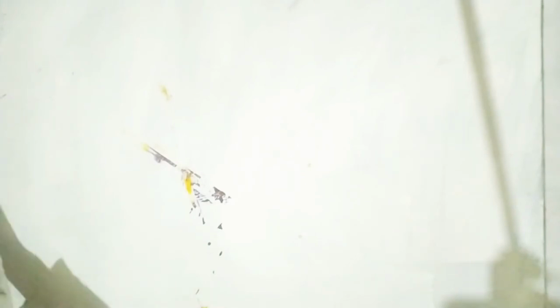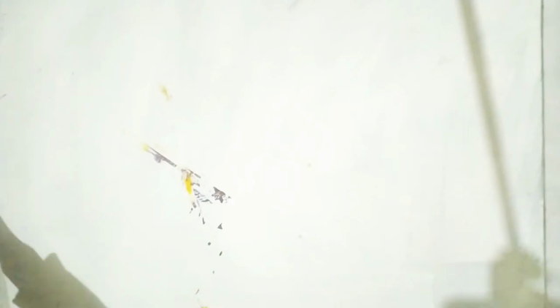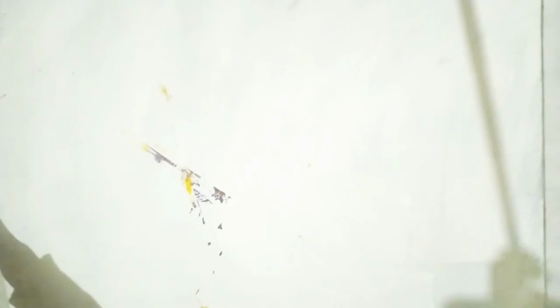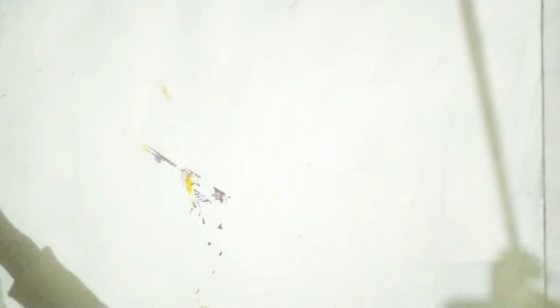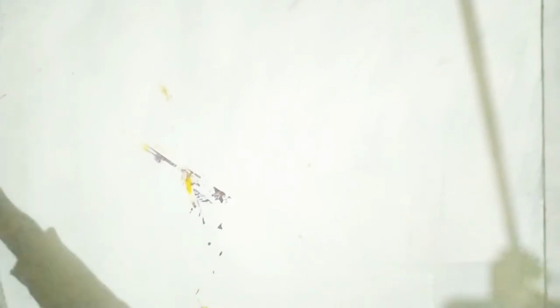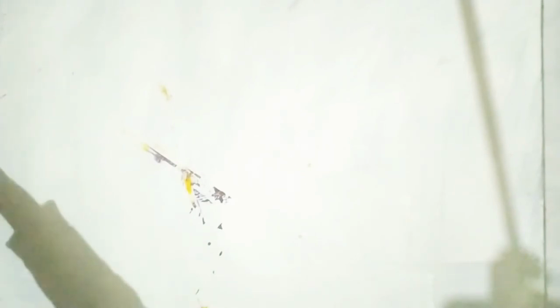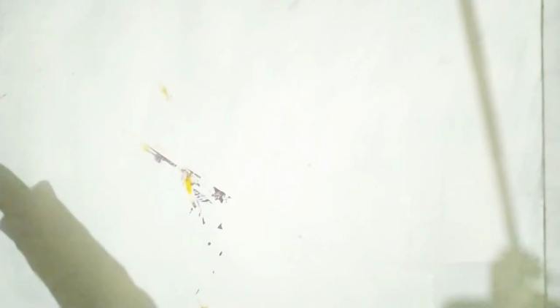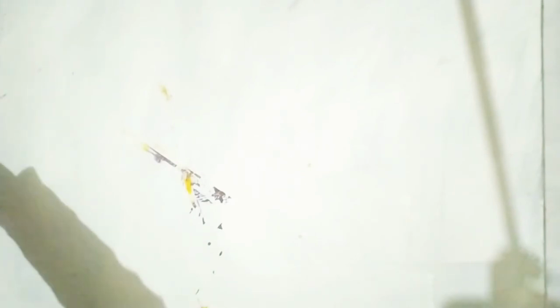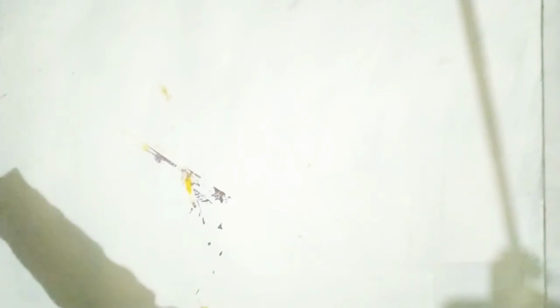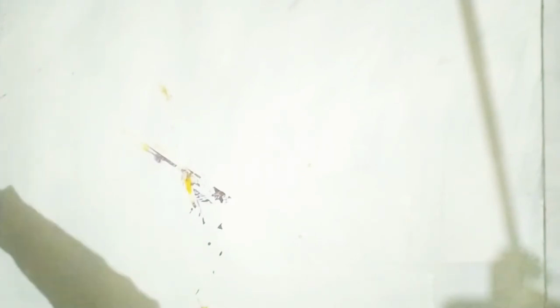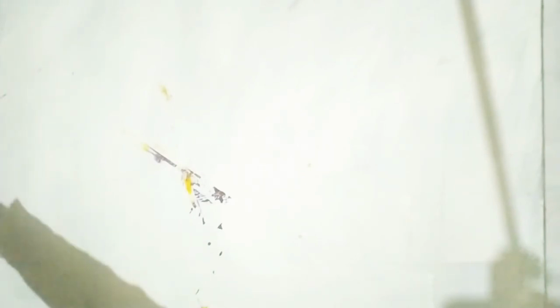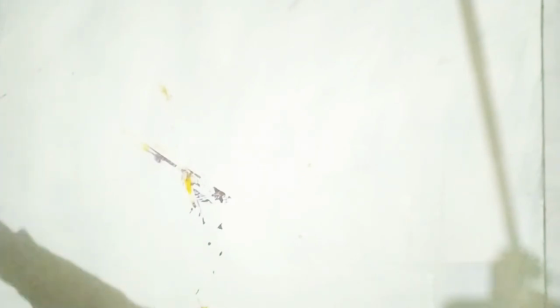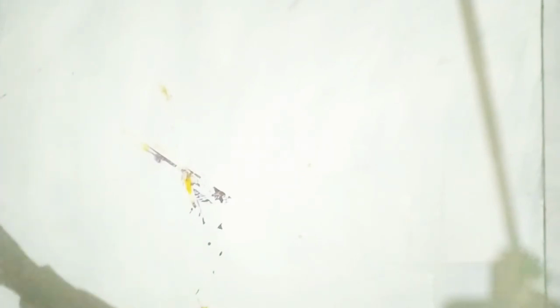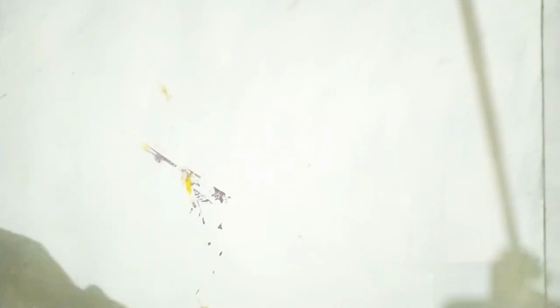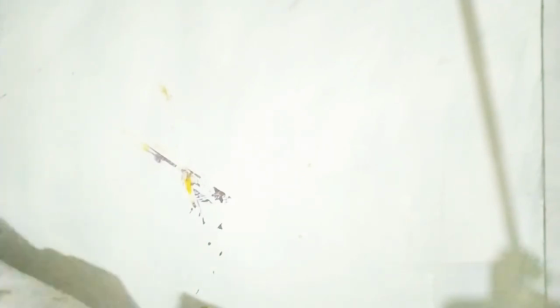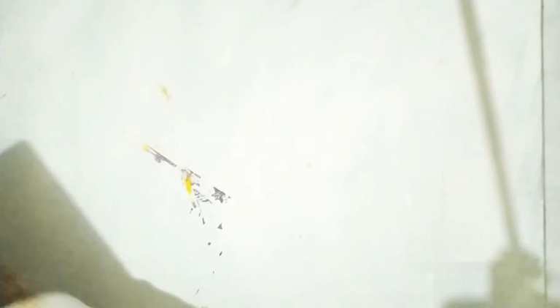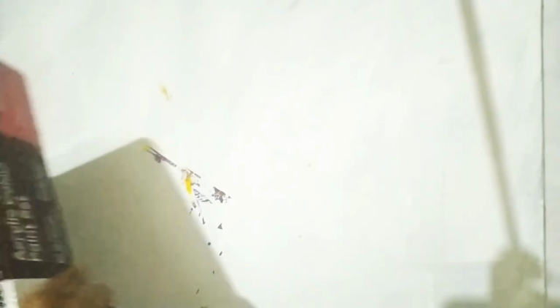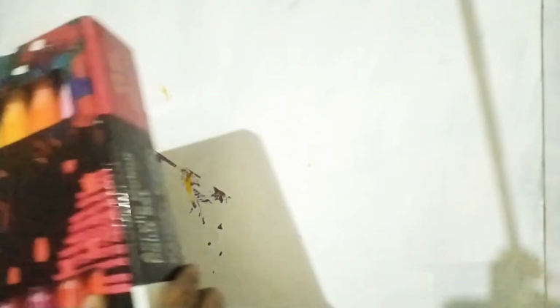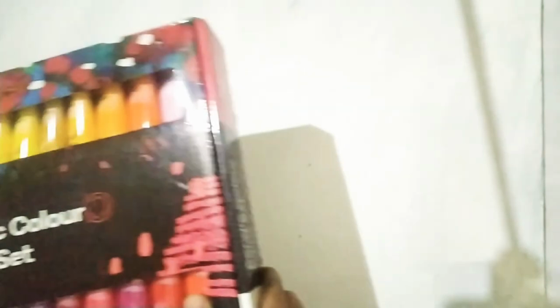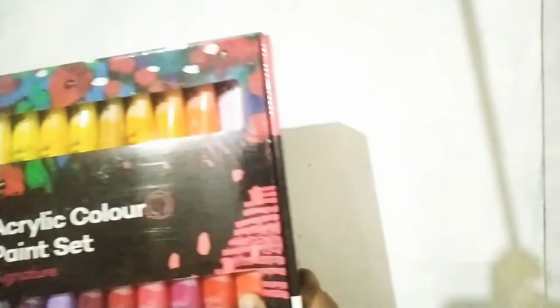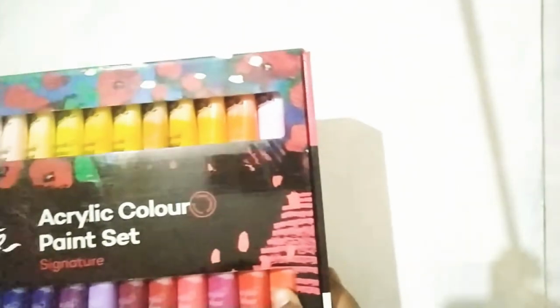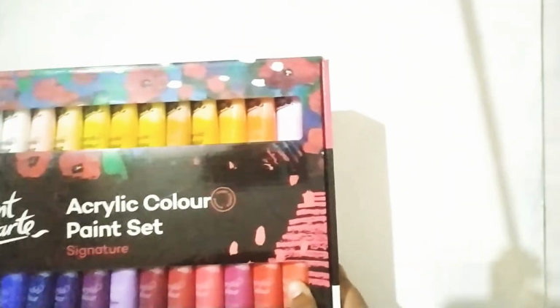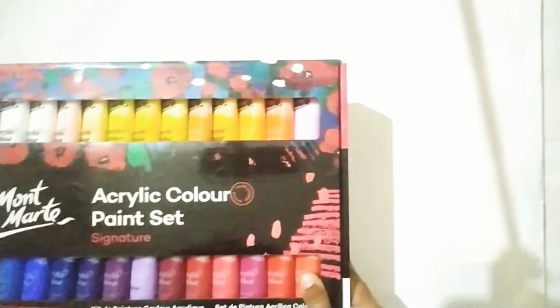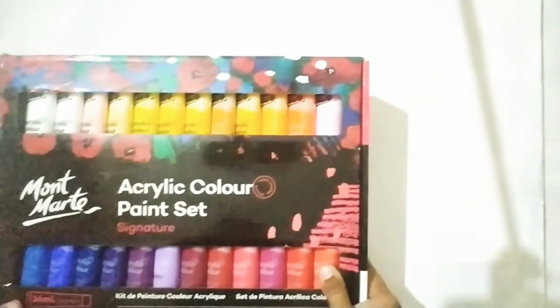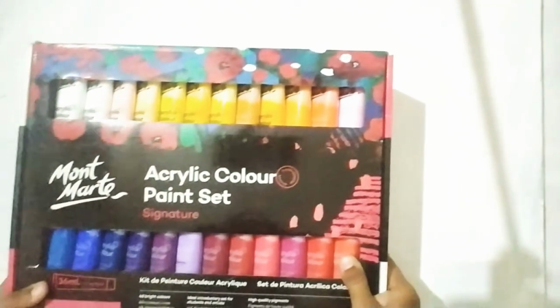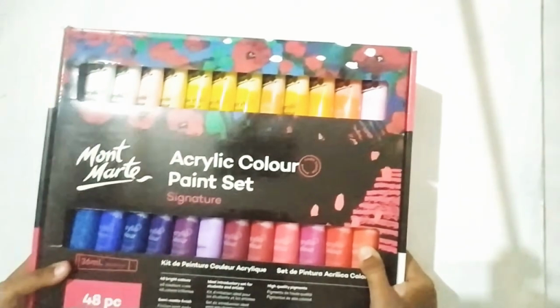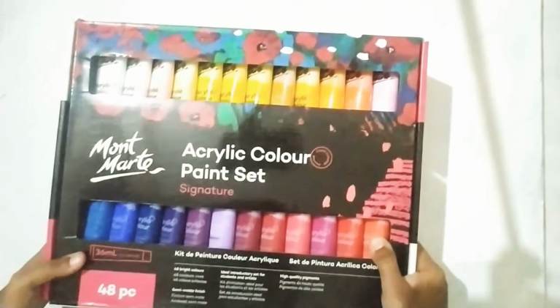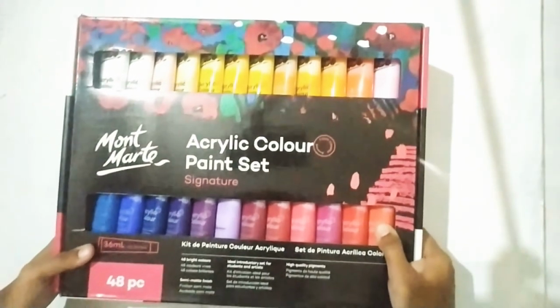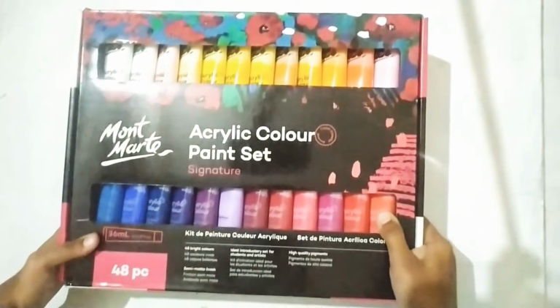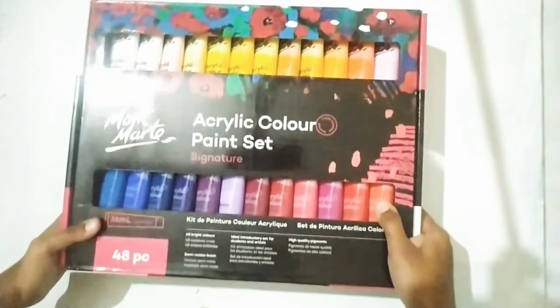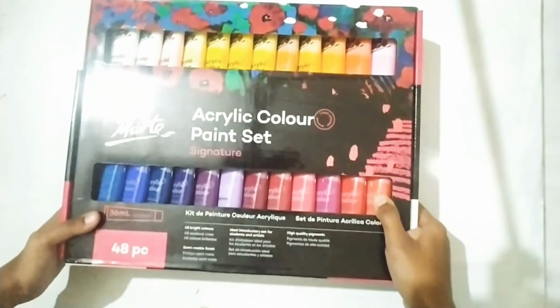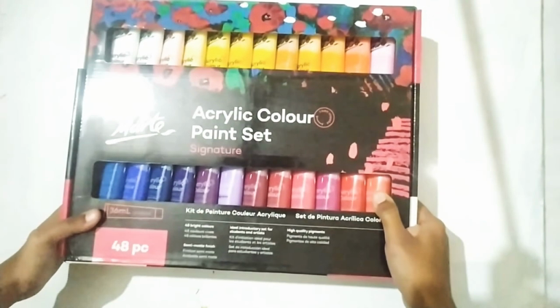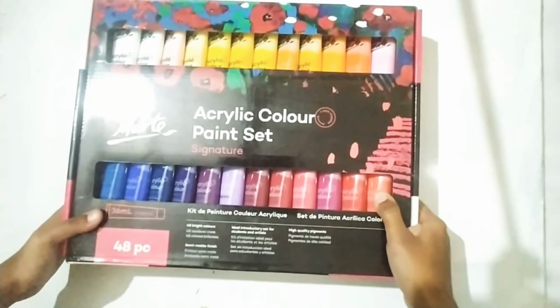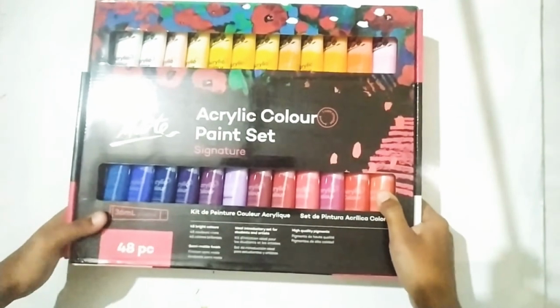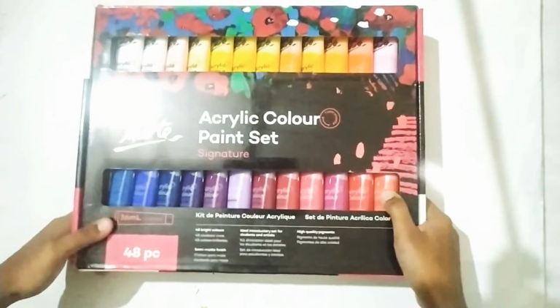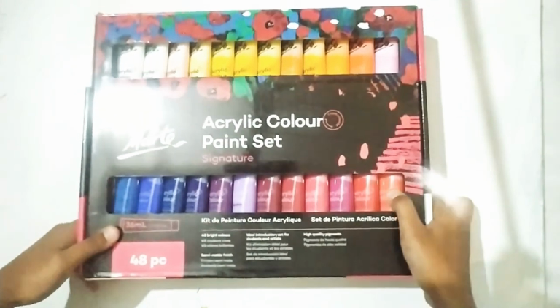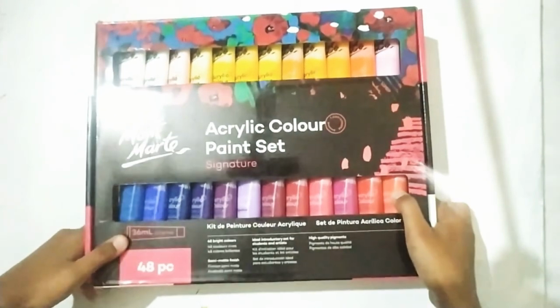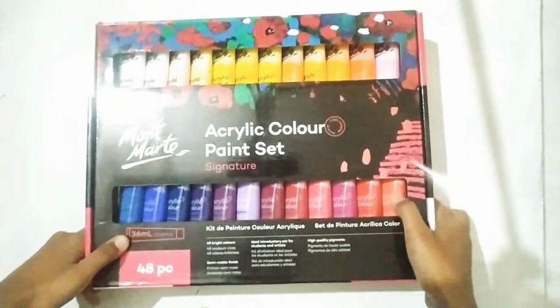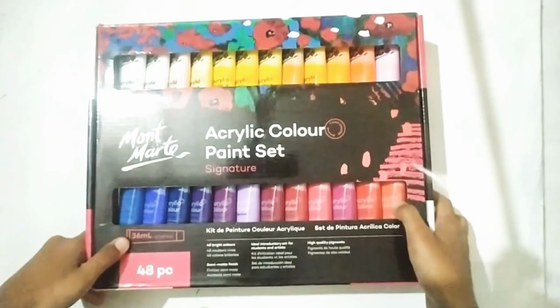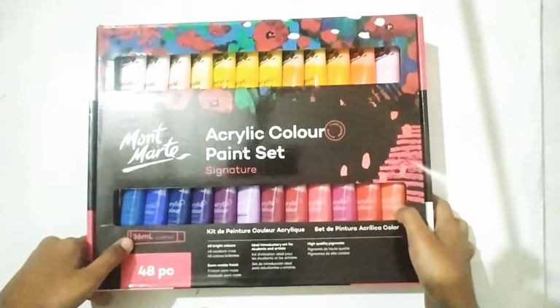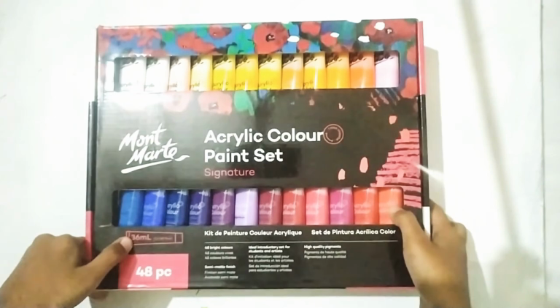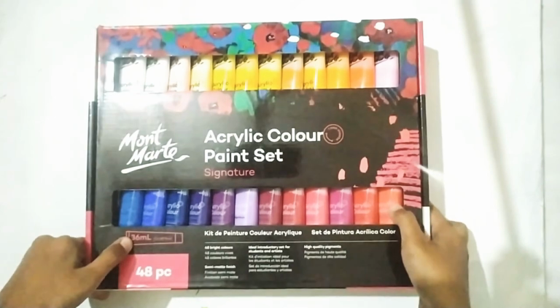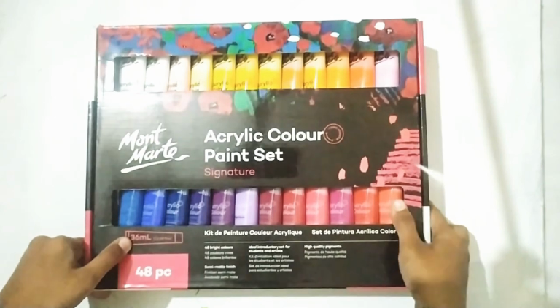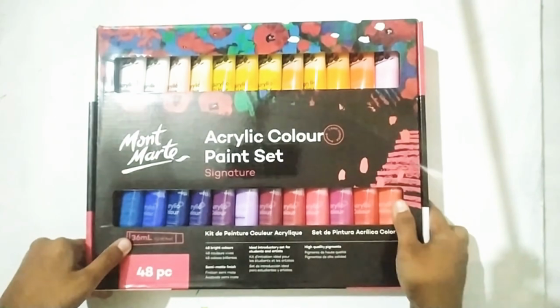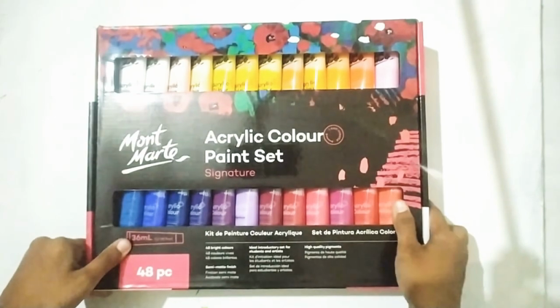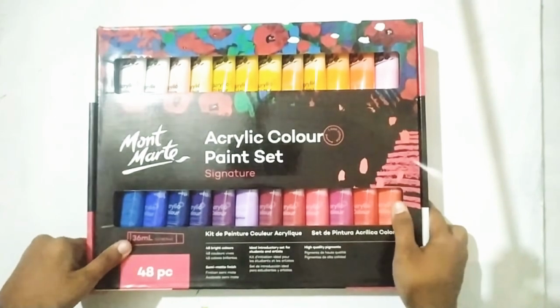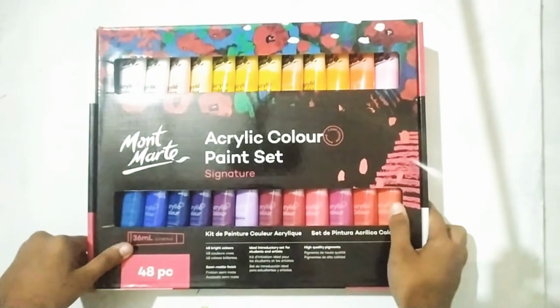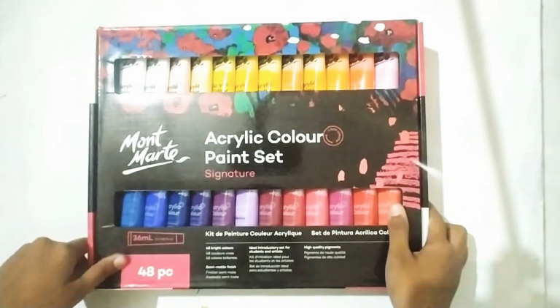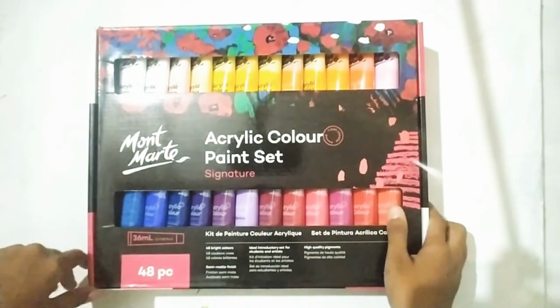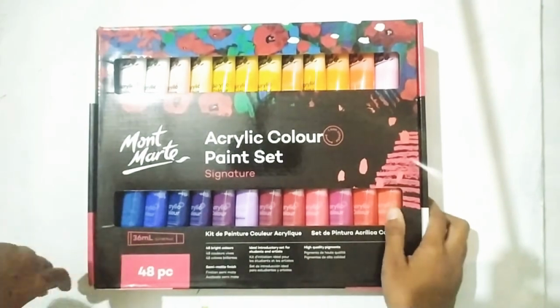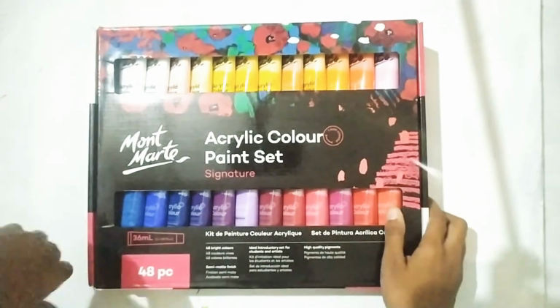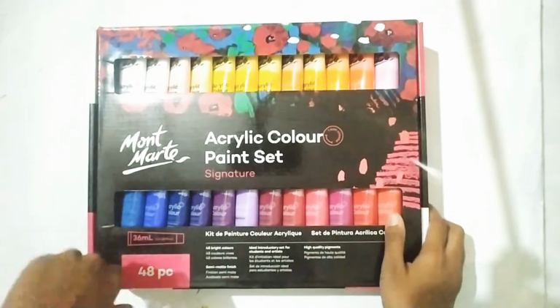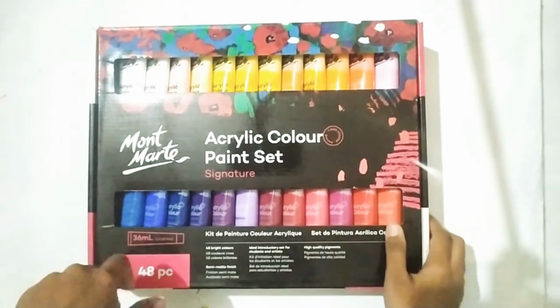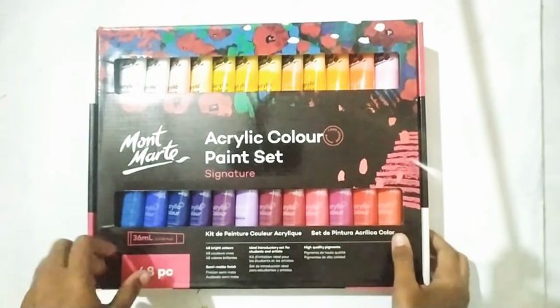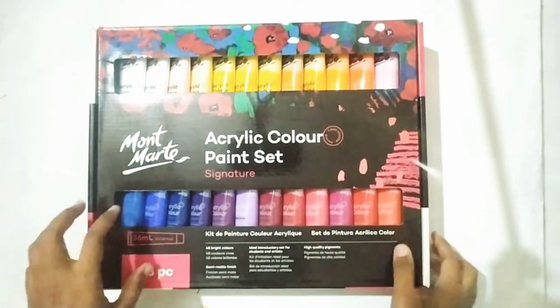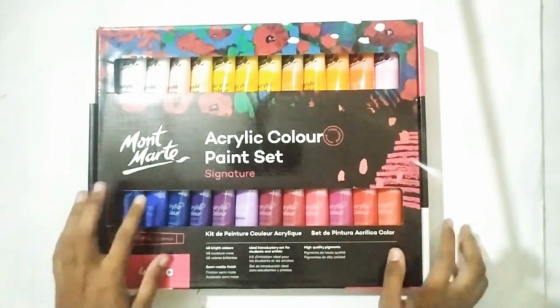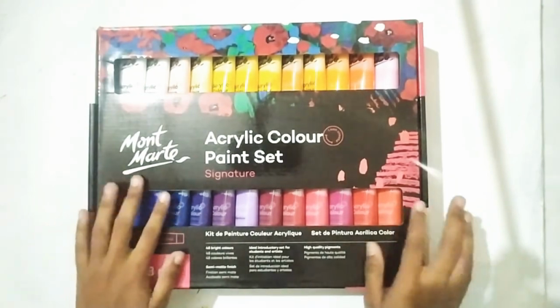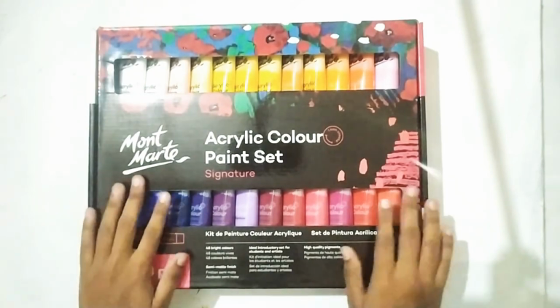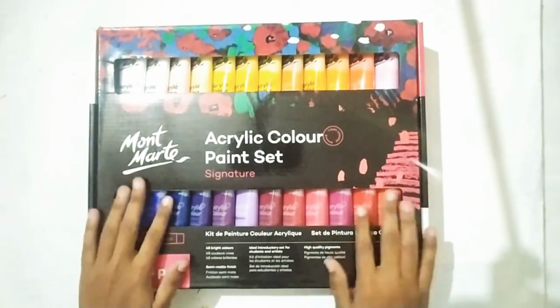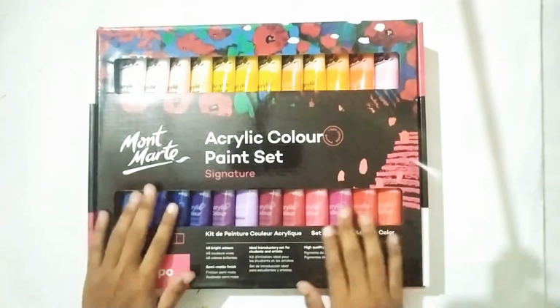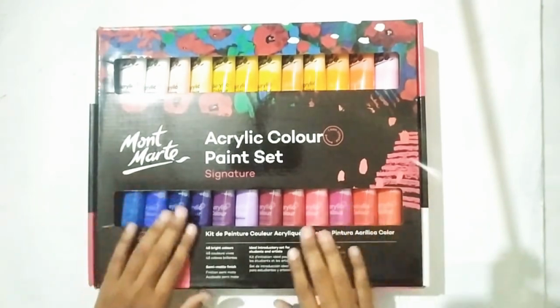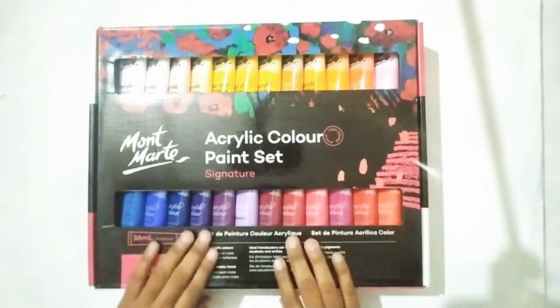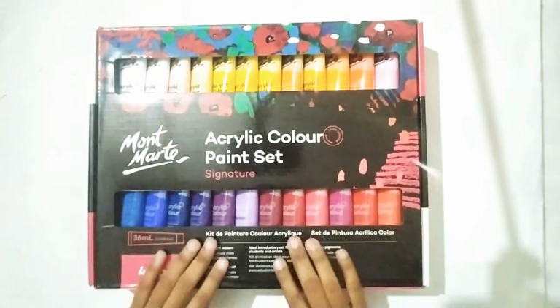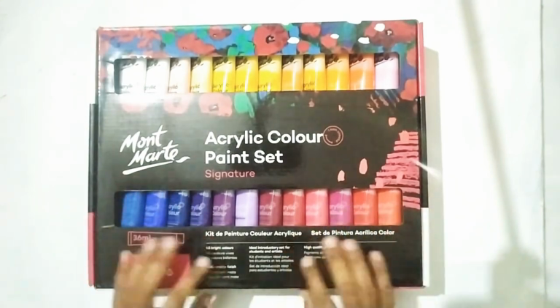Hello everyone, welcome to my channel. Today I am going to review the most hyped acrylic set.